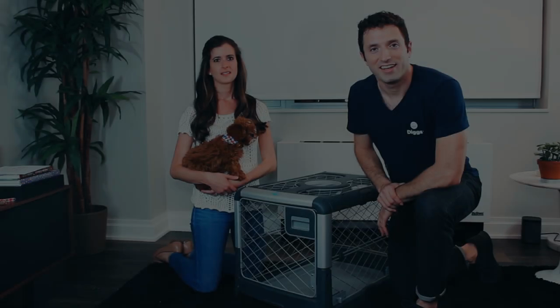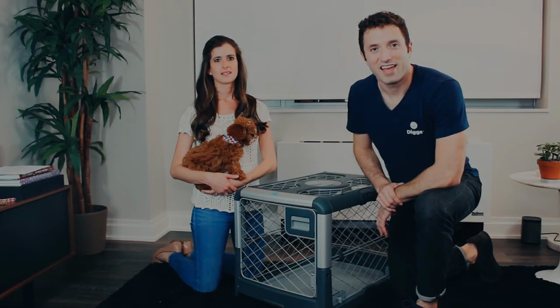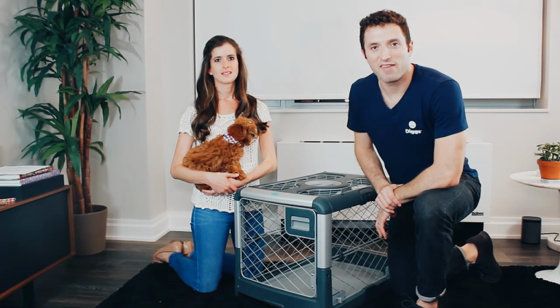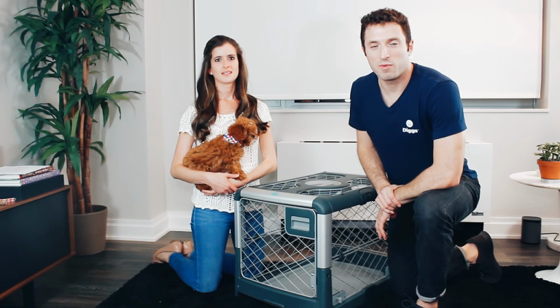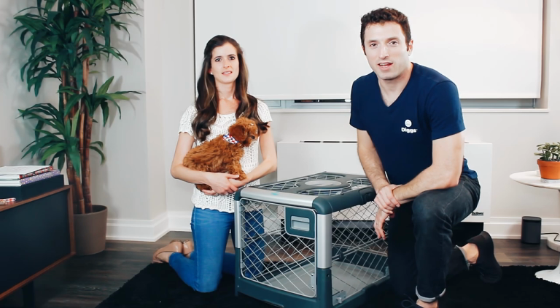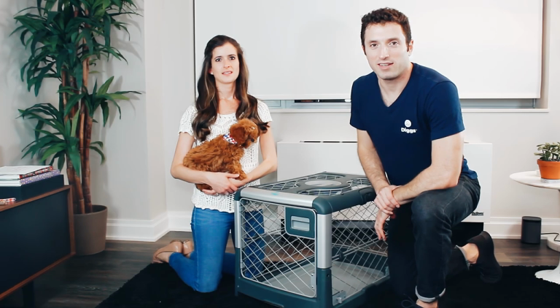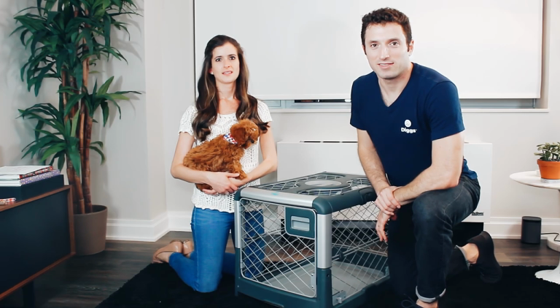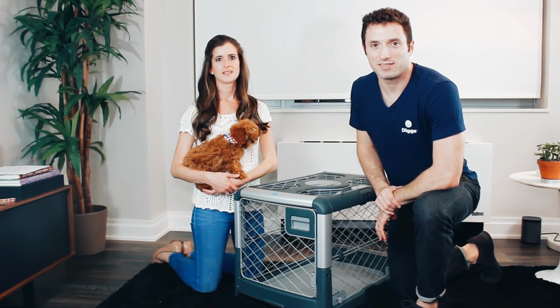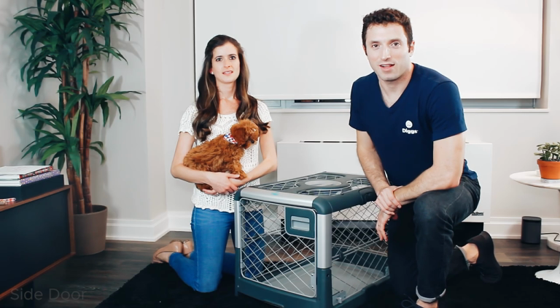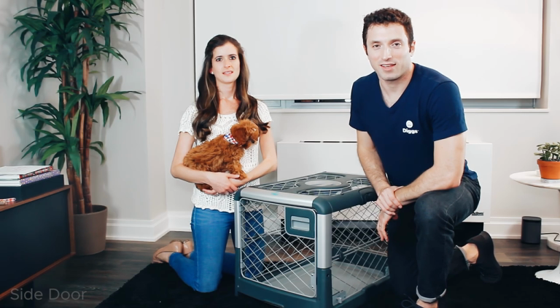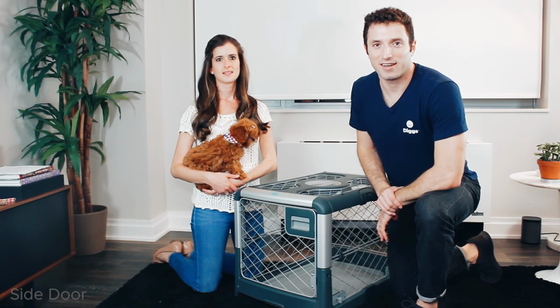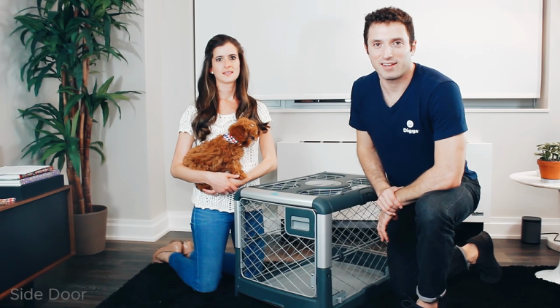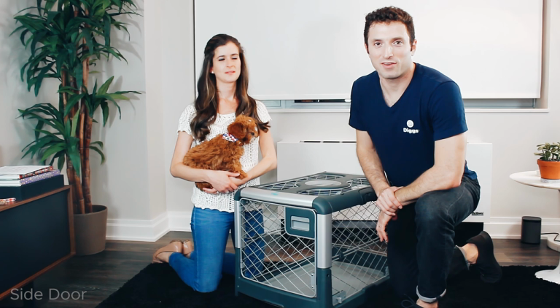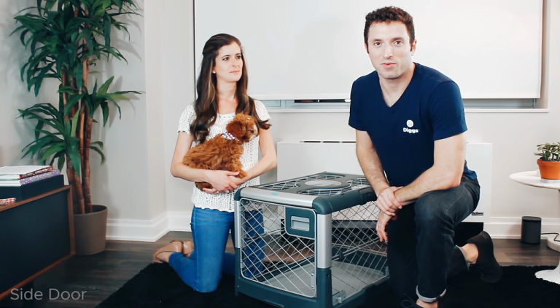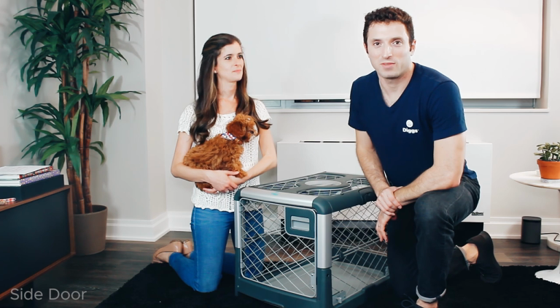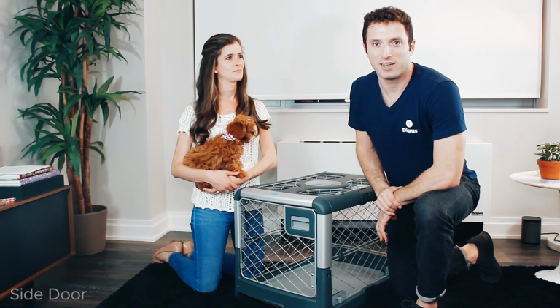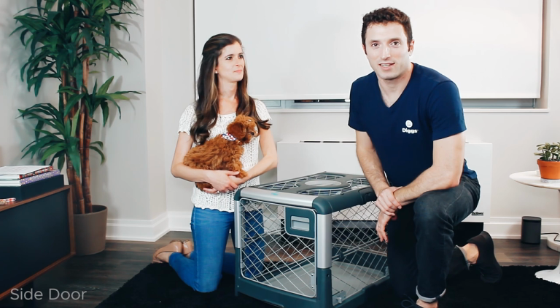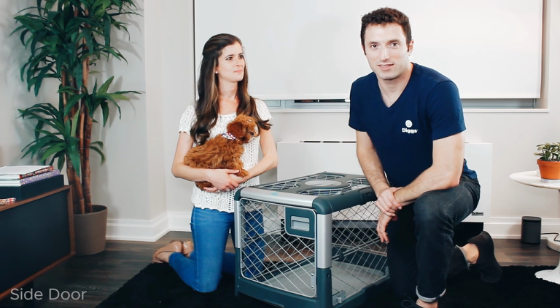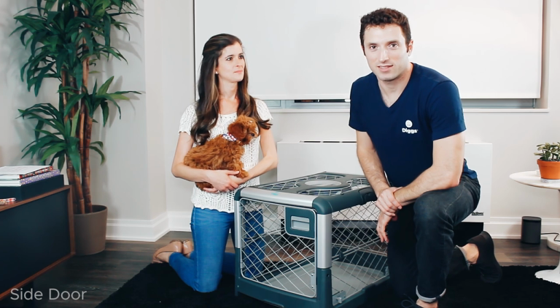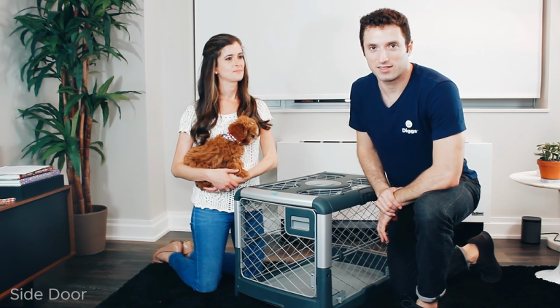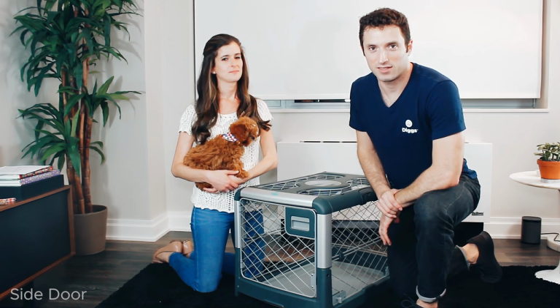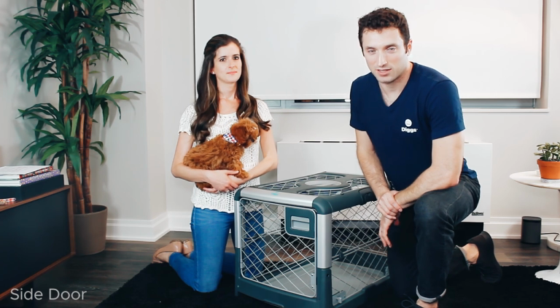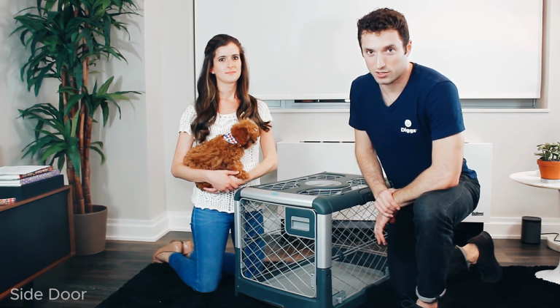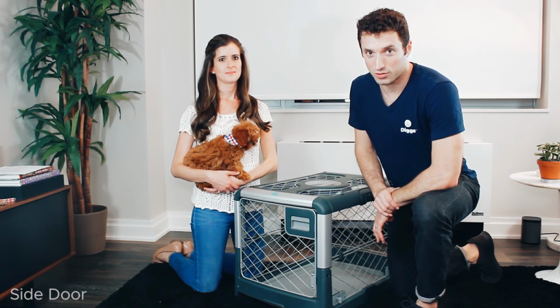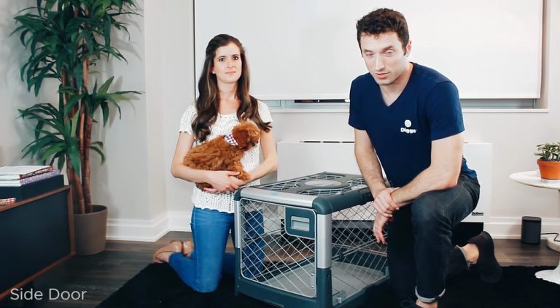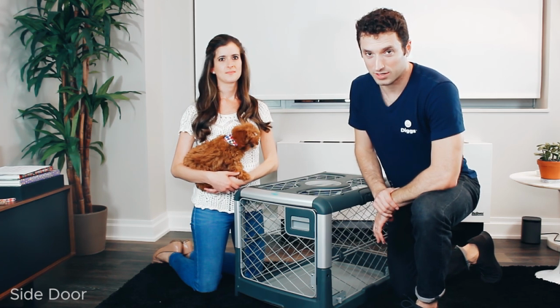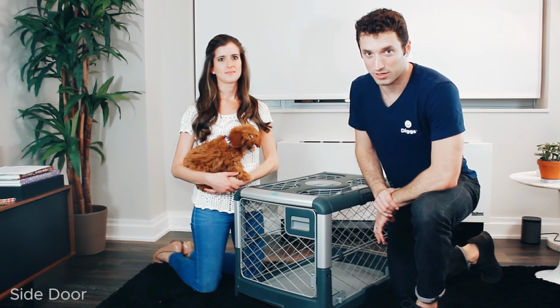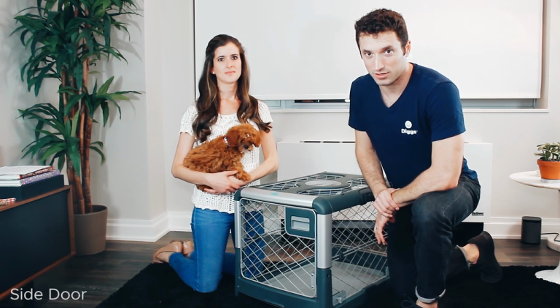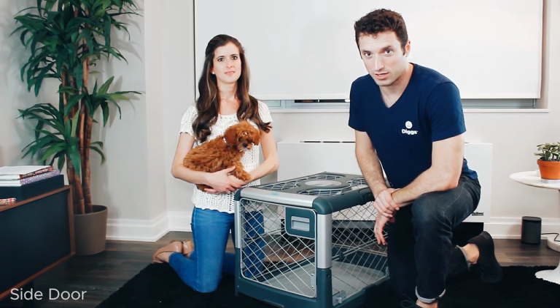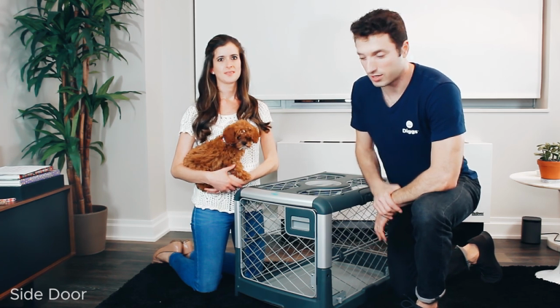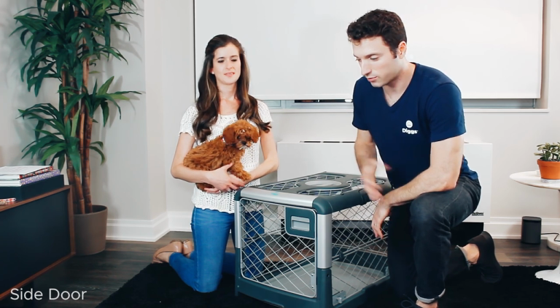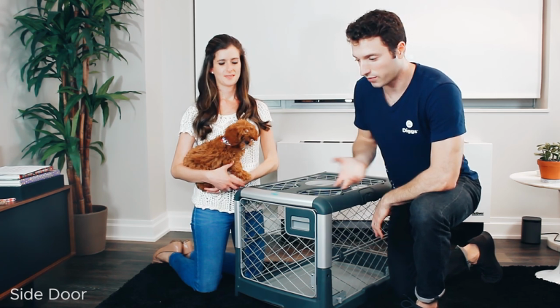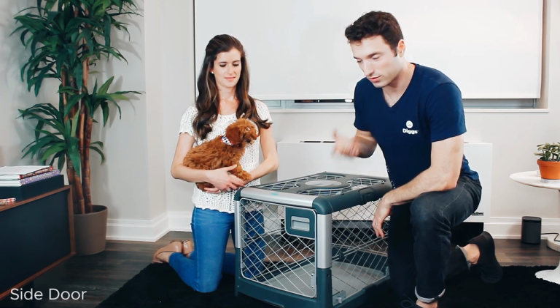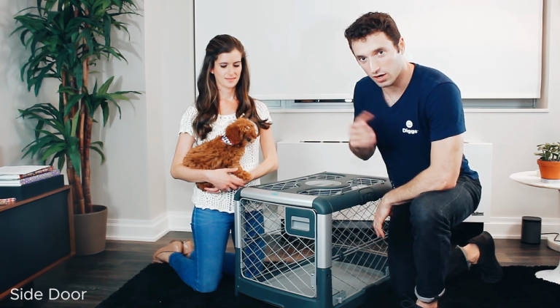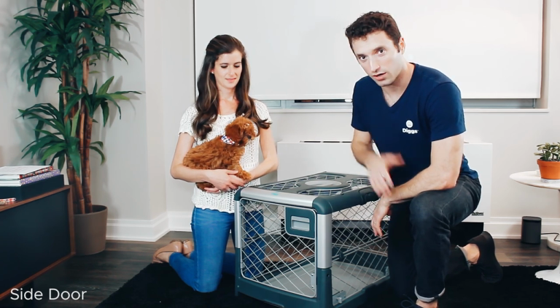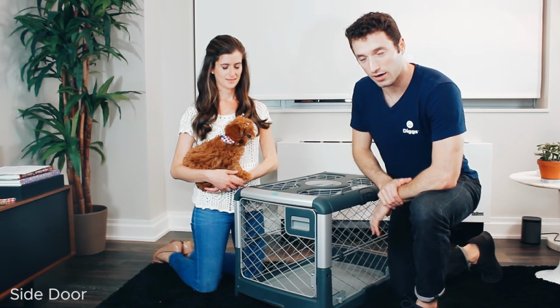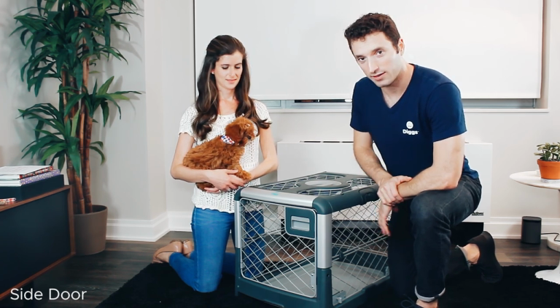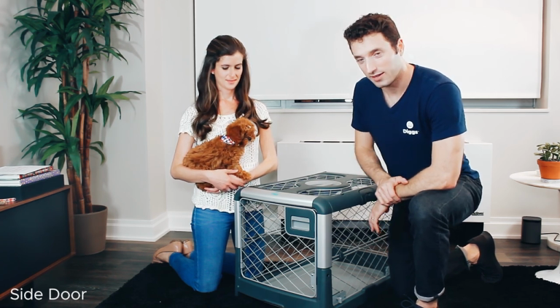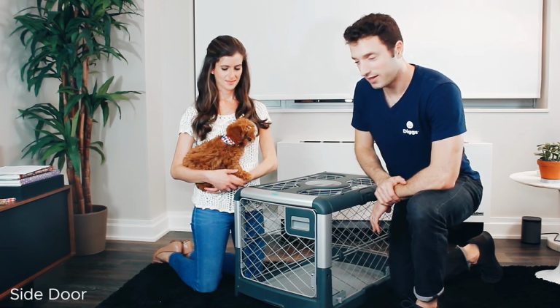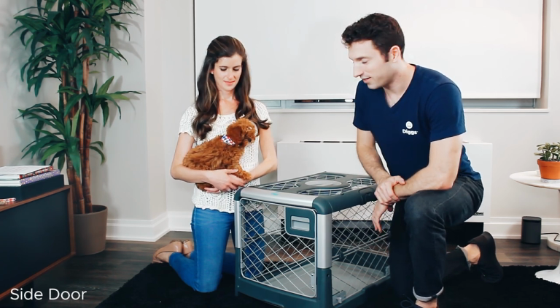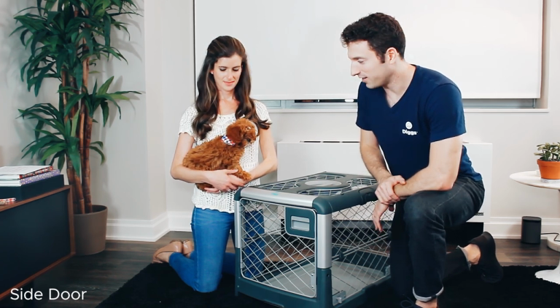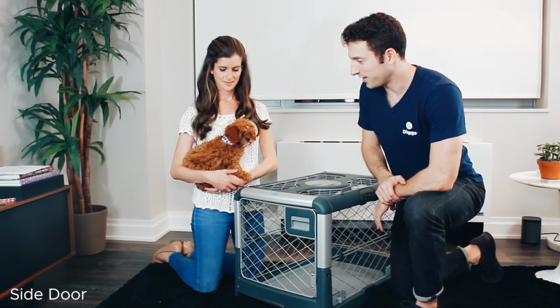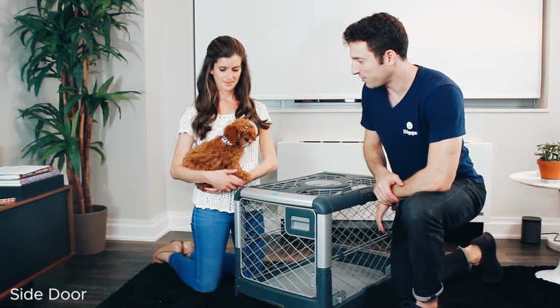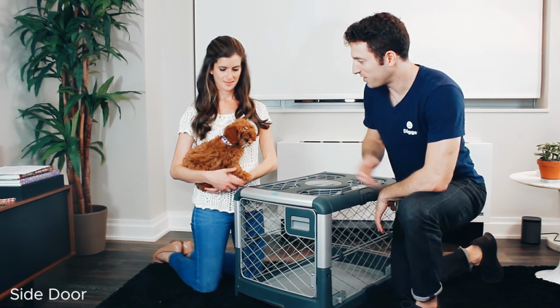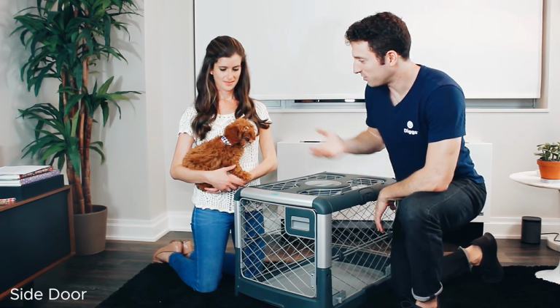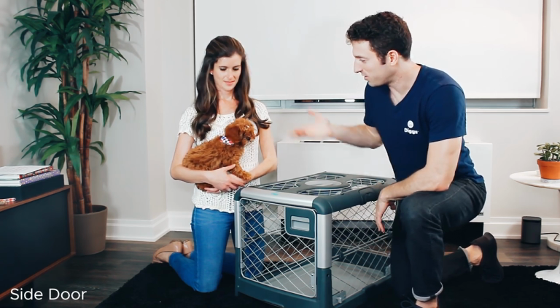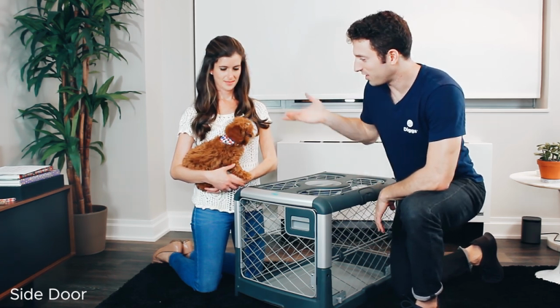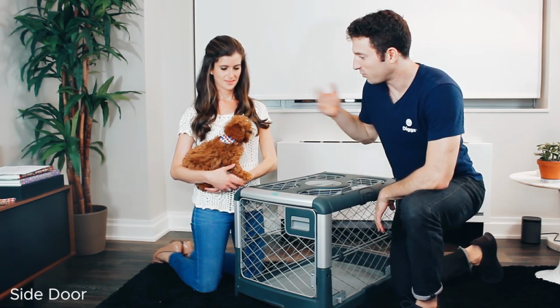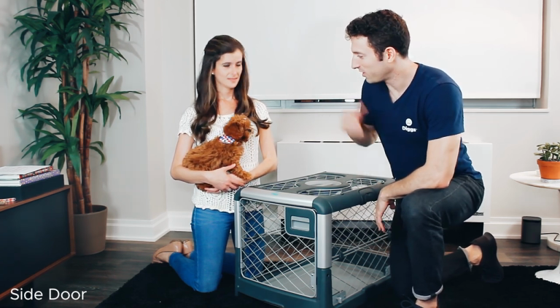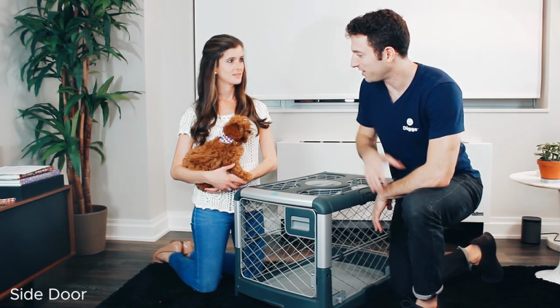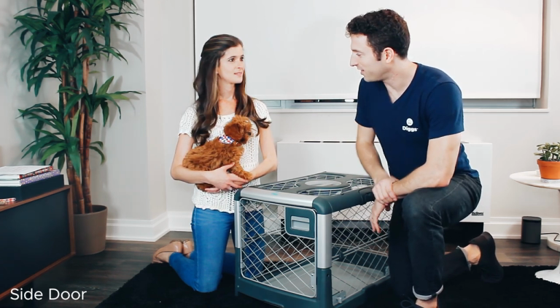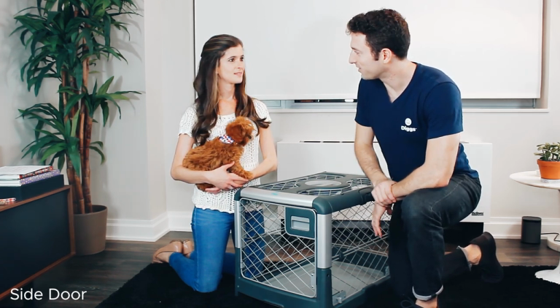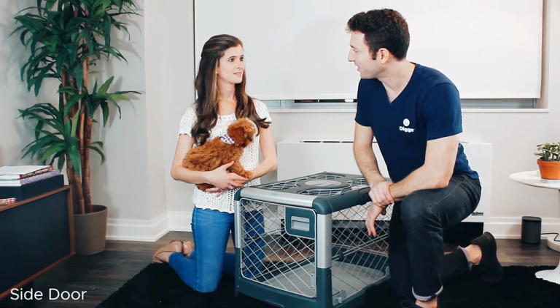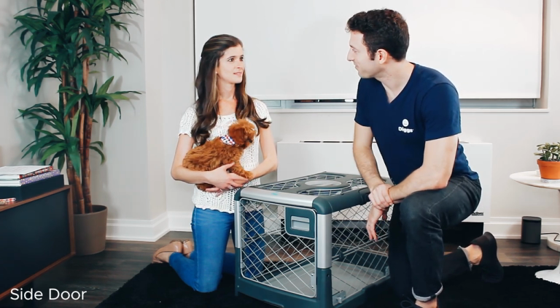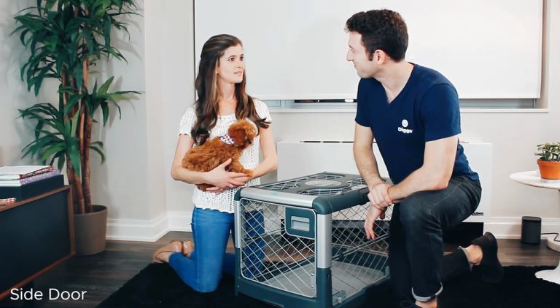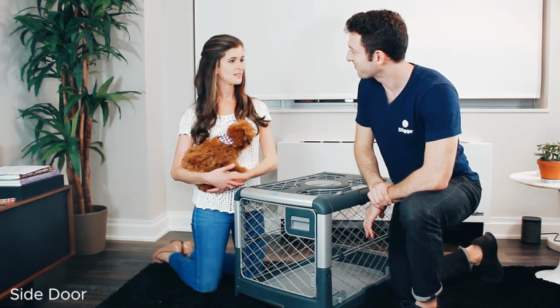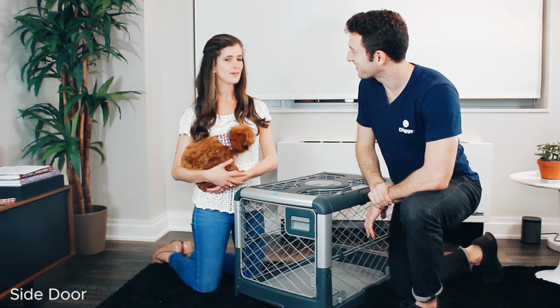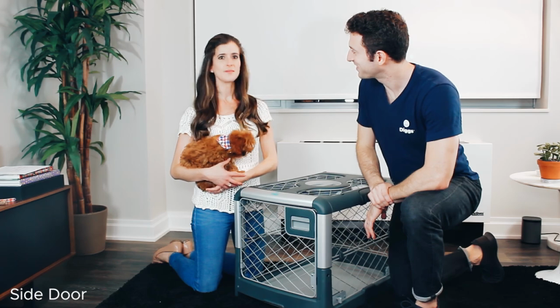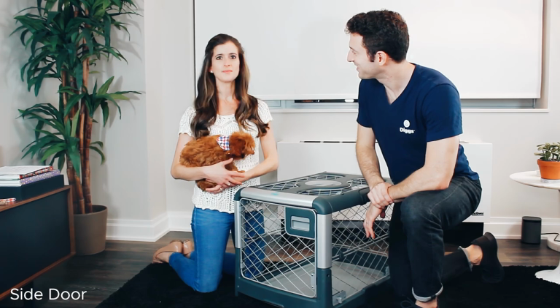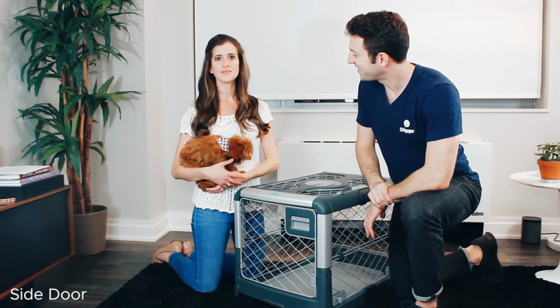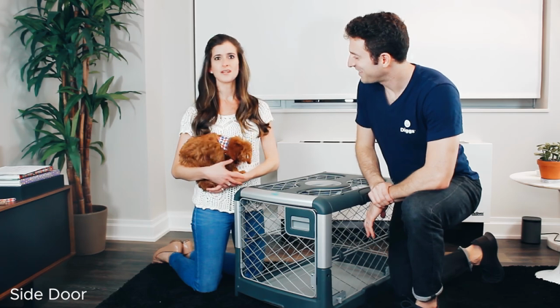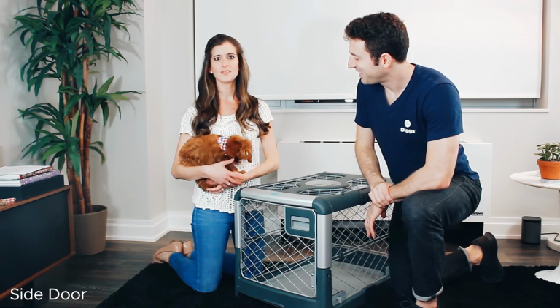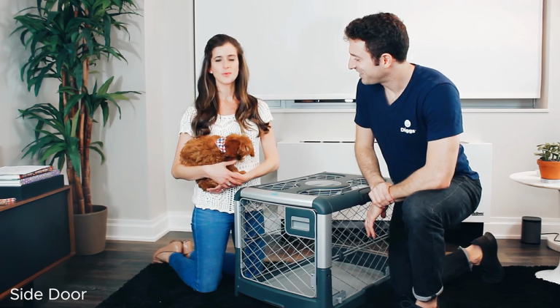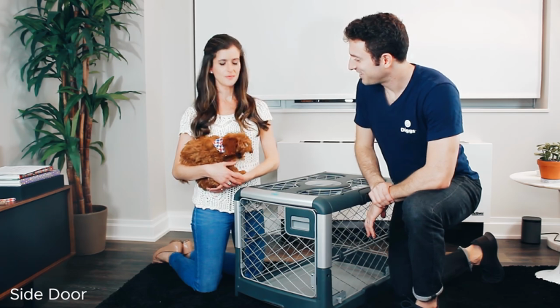Hey everybody, it's El again here from Diggs. This is the intro series of the Diggs Ruffled Dog Crate. I'm here with Willie and Hillary. Hello, hey everyone.